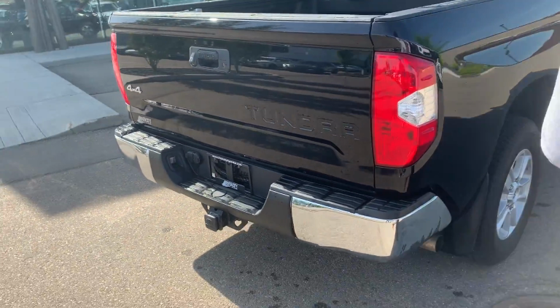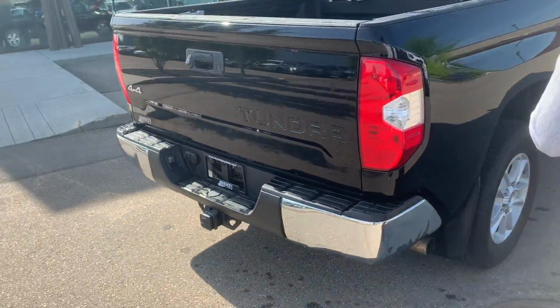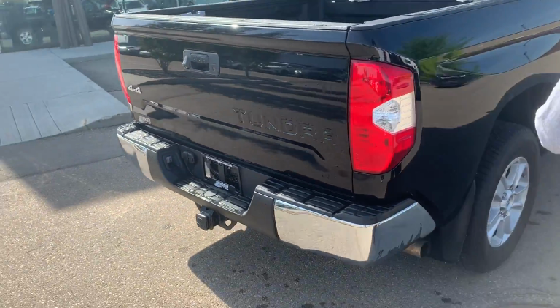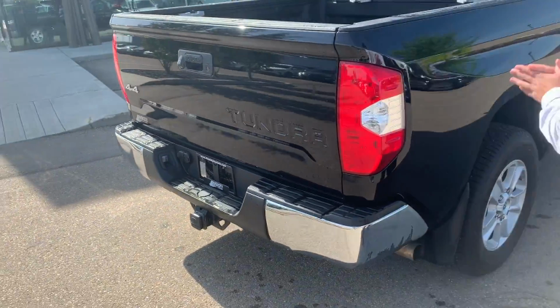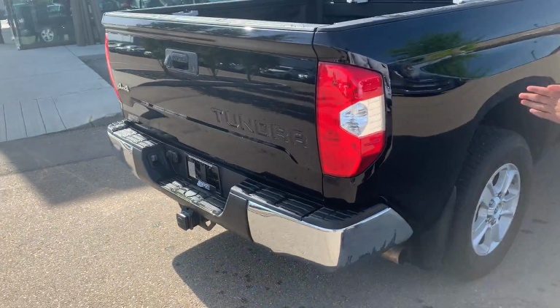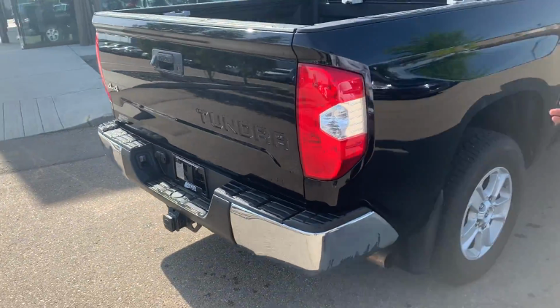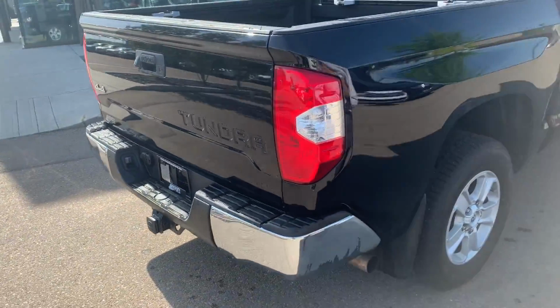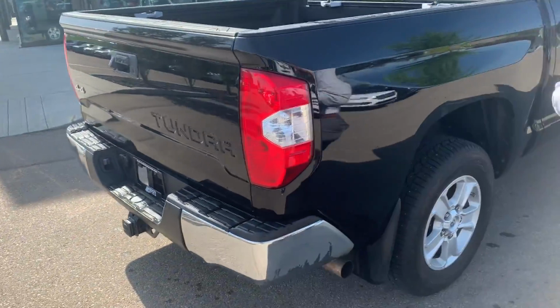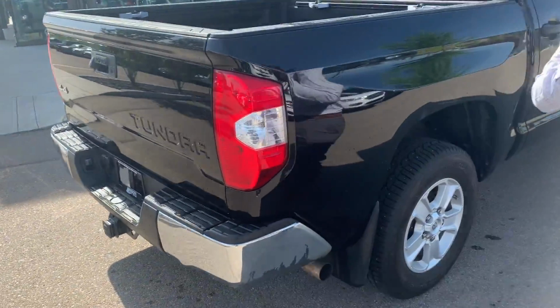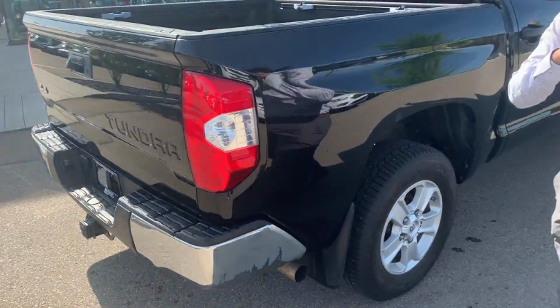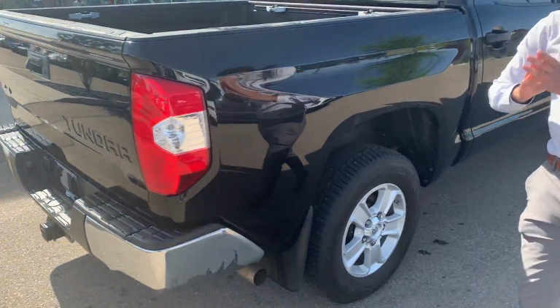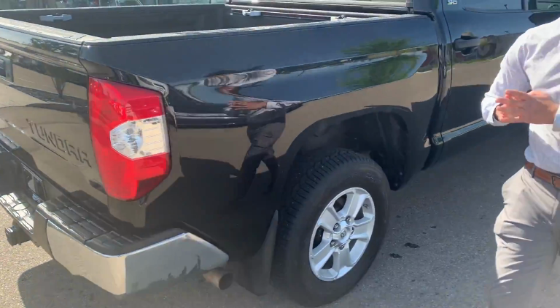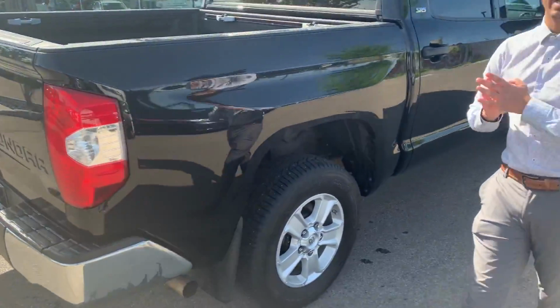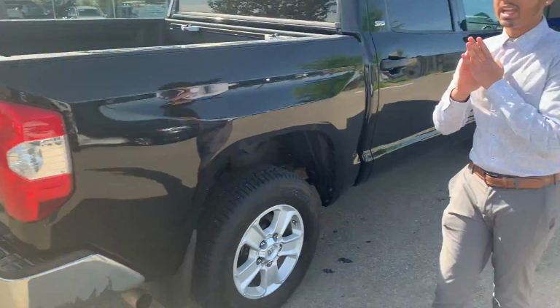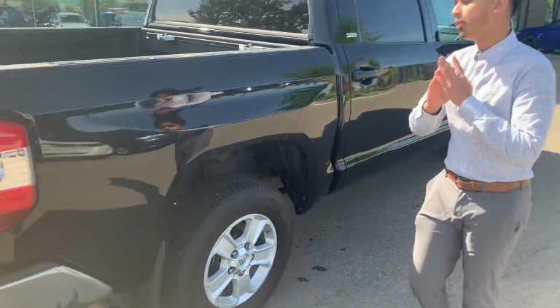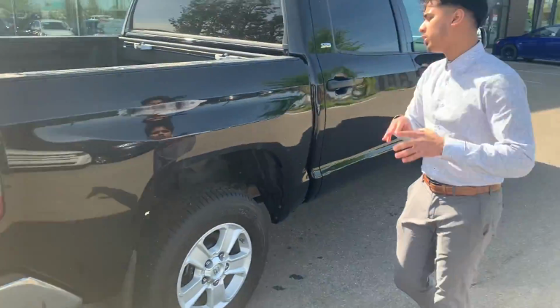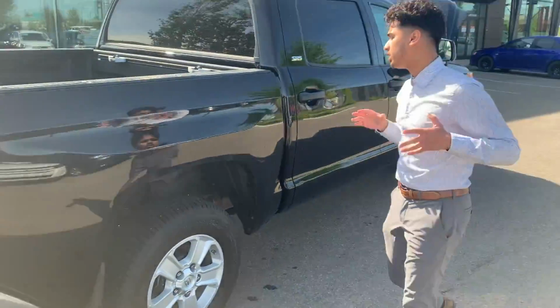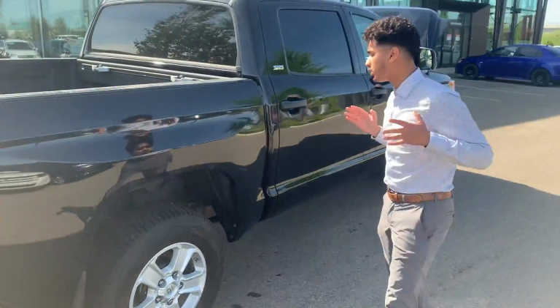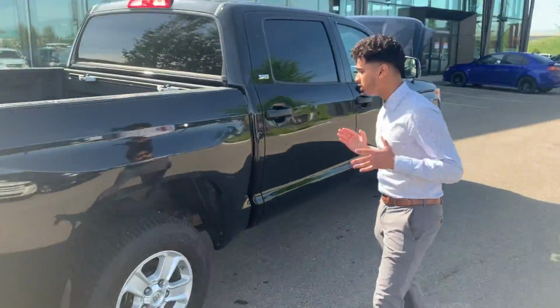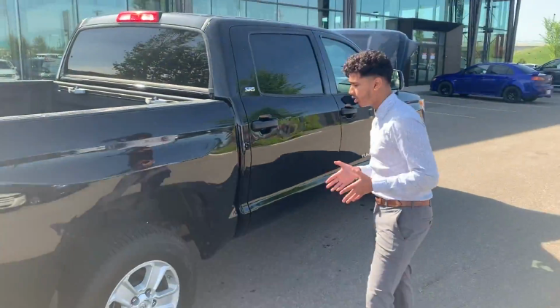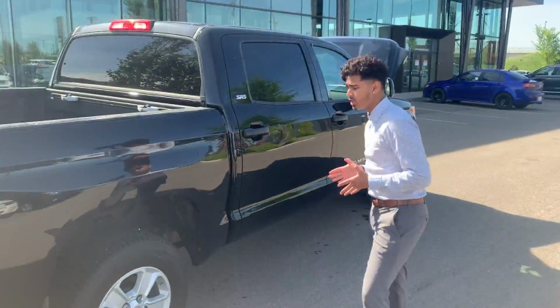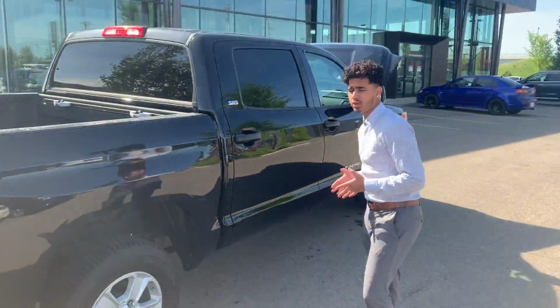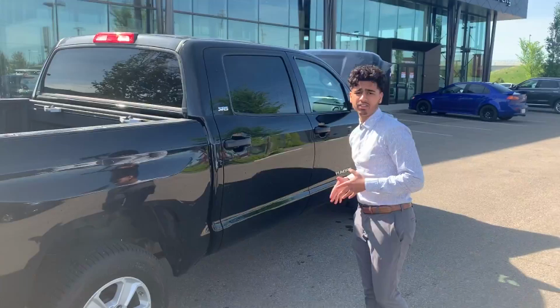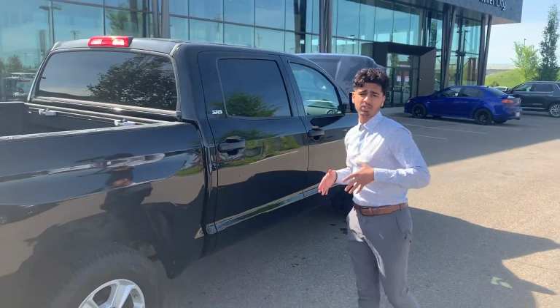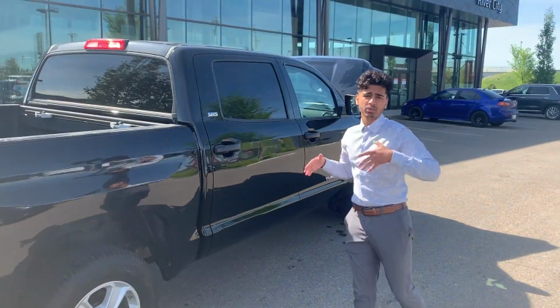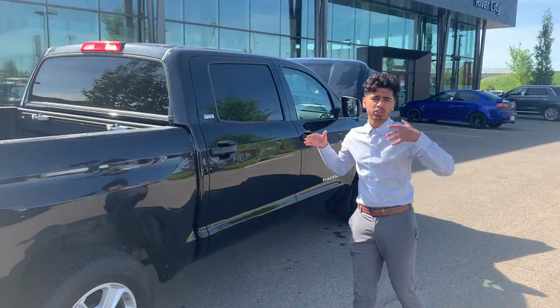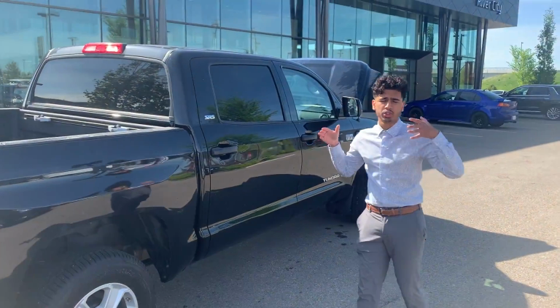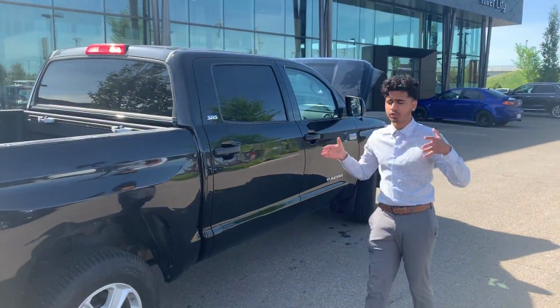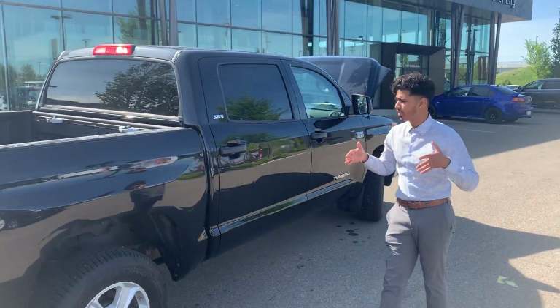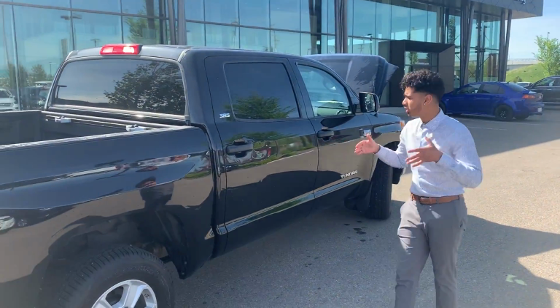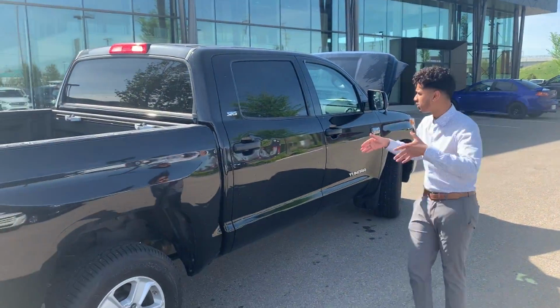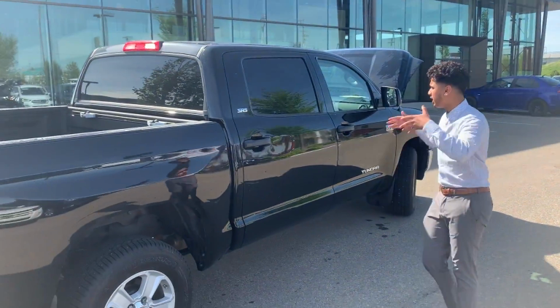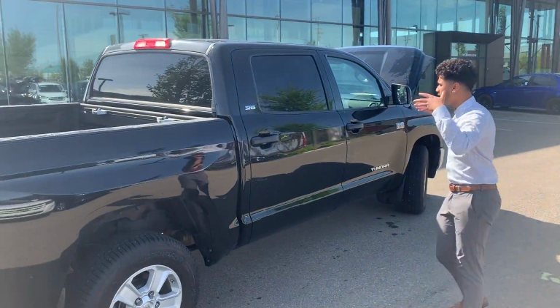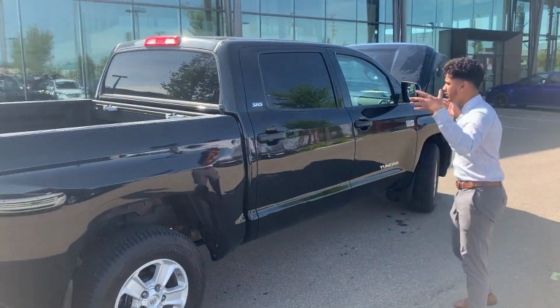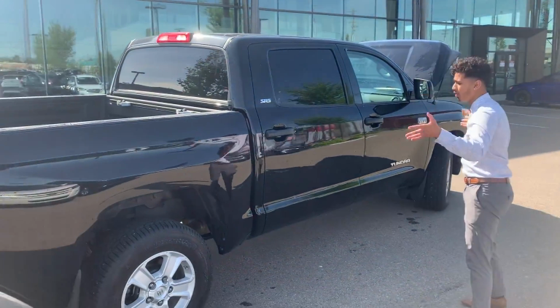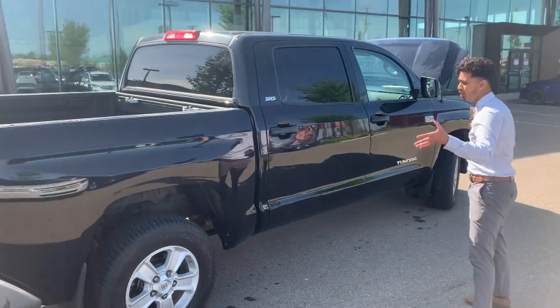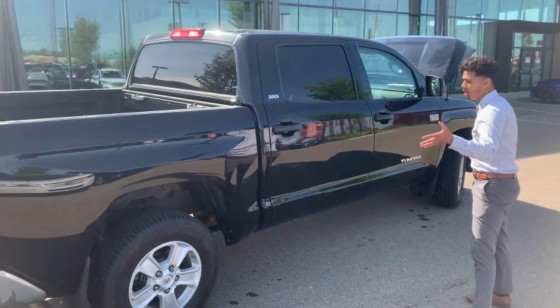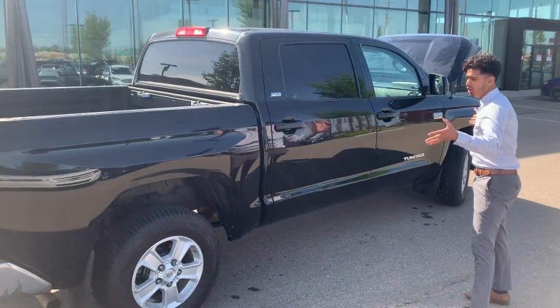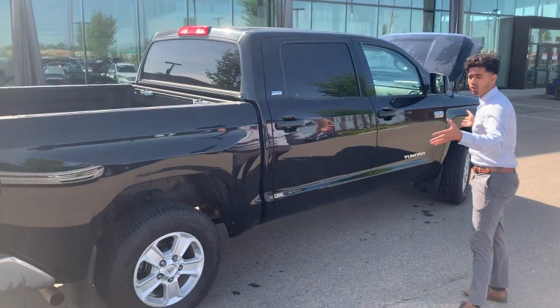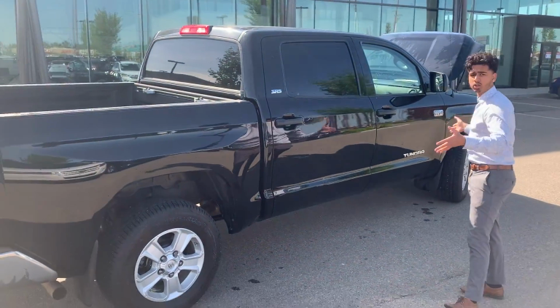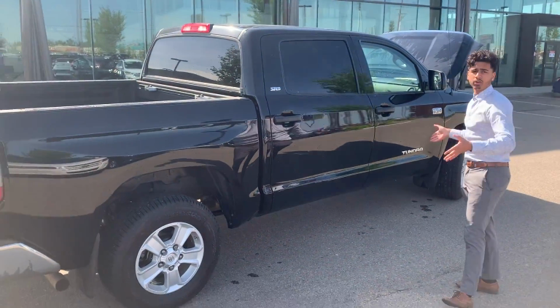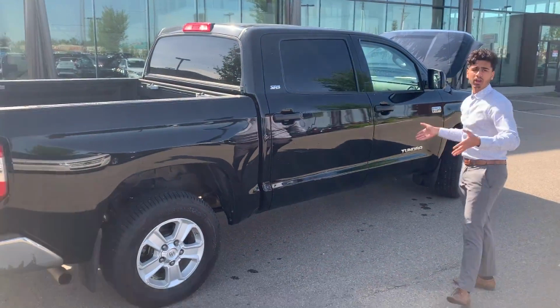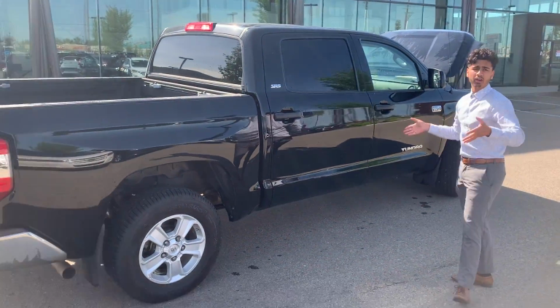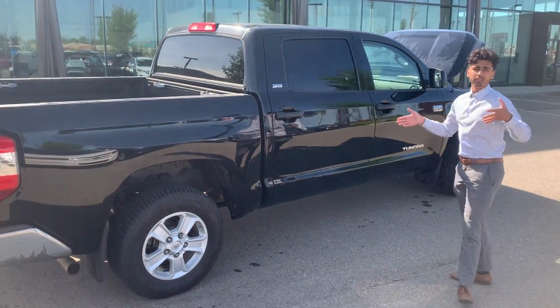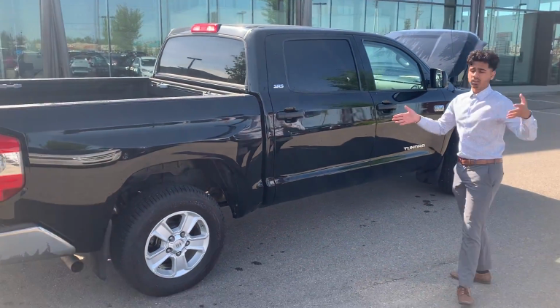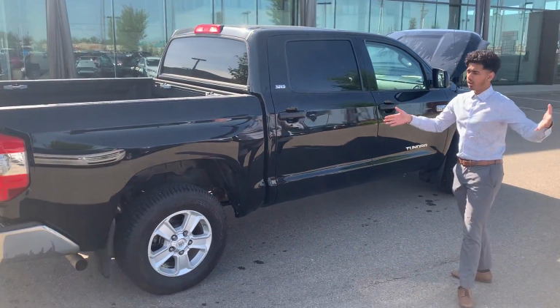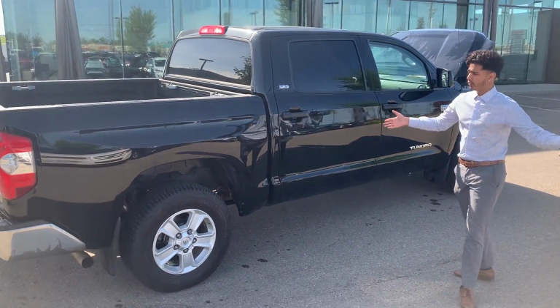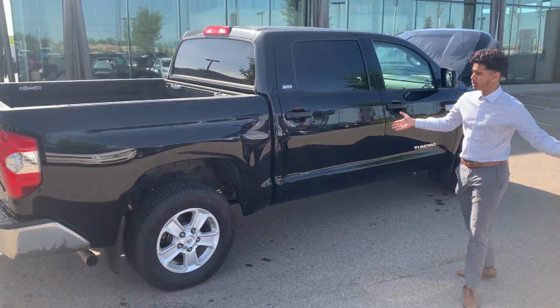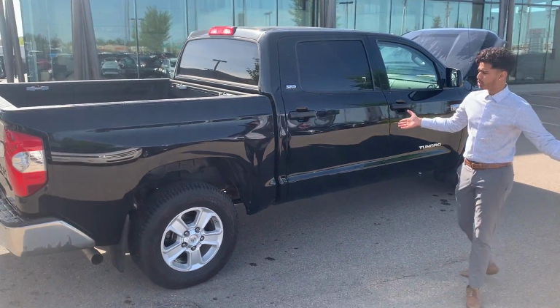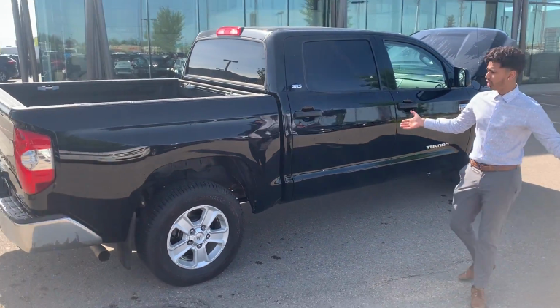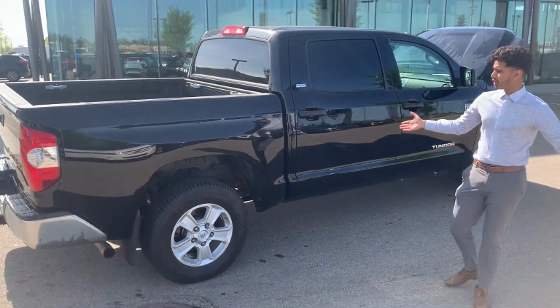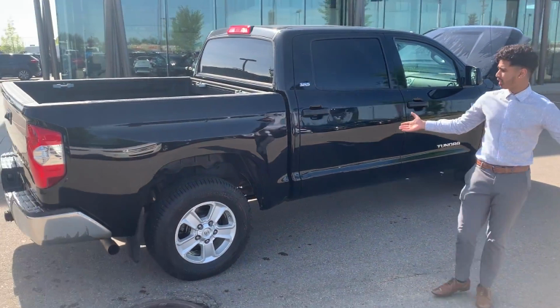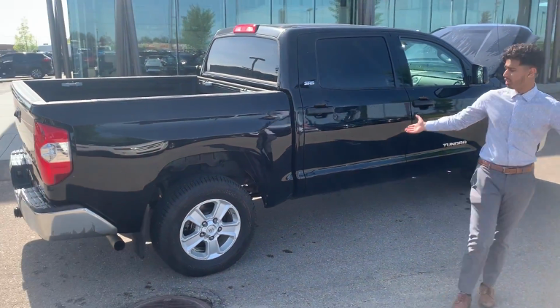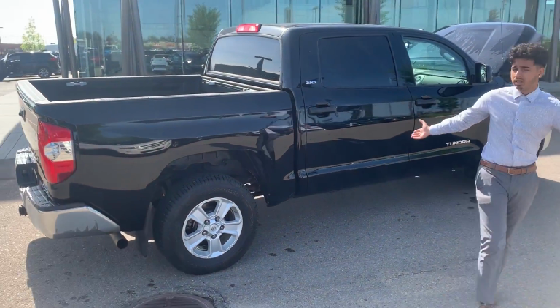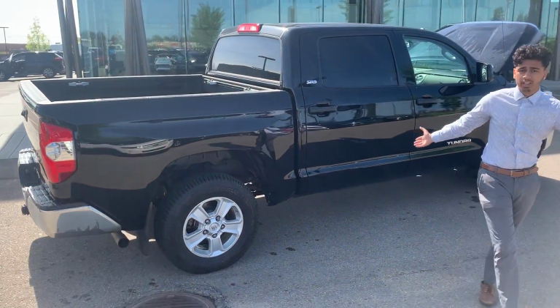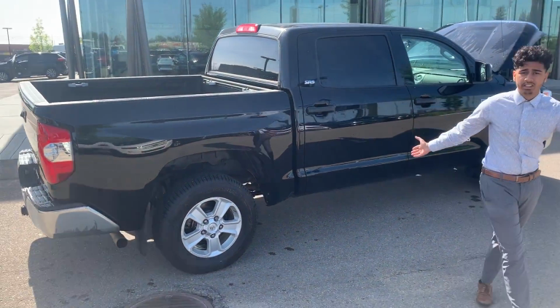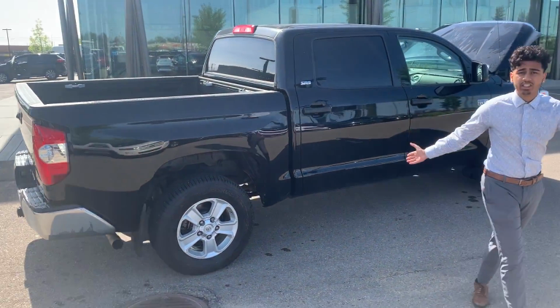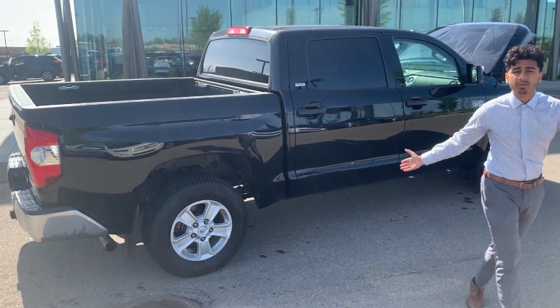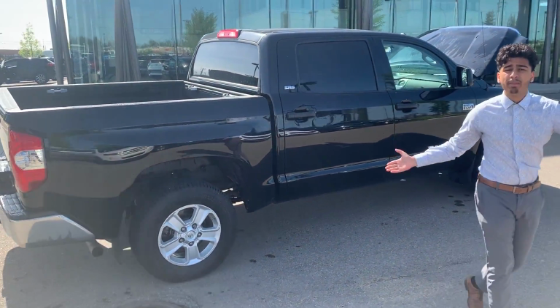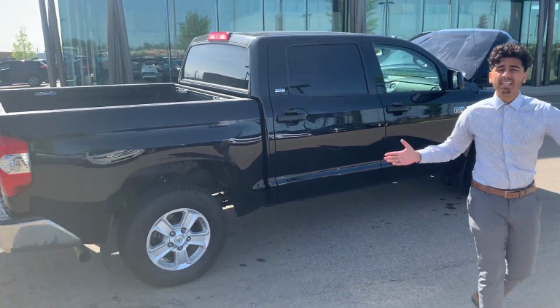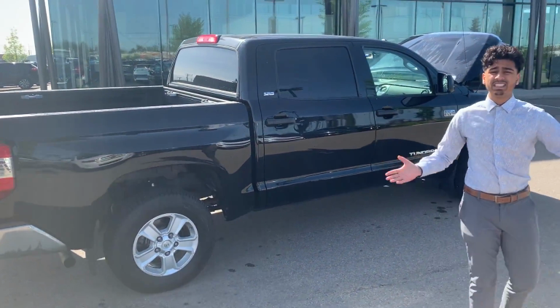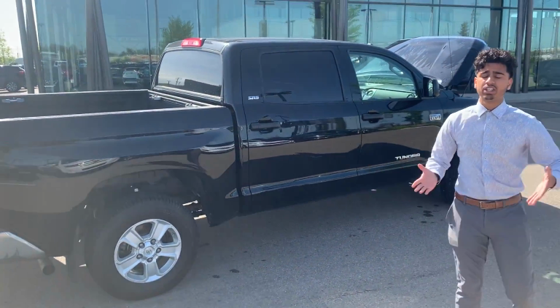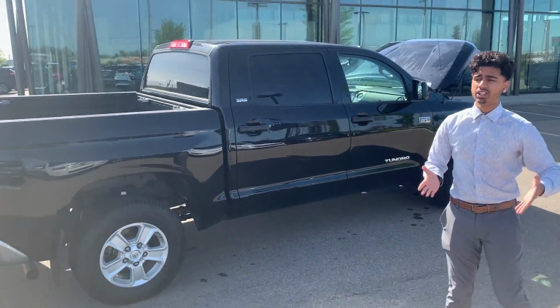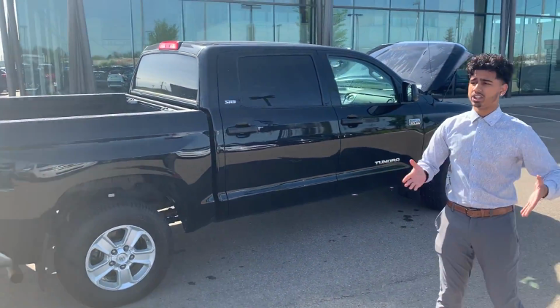Thank you Darcy for inquiring — I can't wait to take you on the test drive. This was a short video to give you a look around the truck. It's in amazing condition.